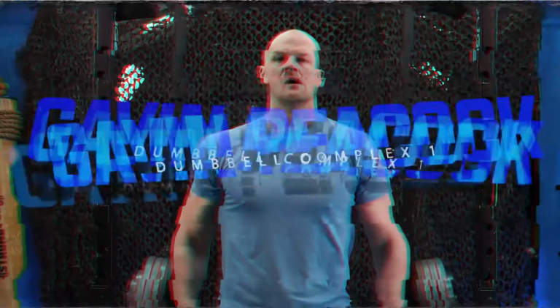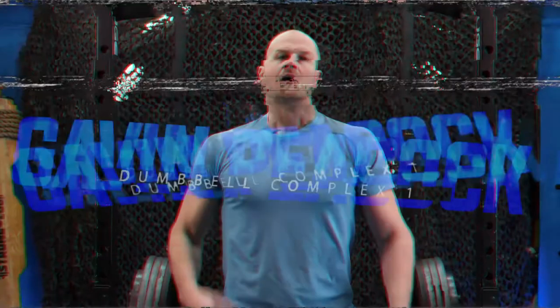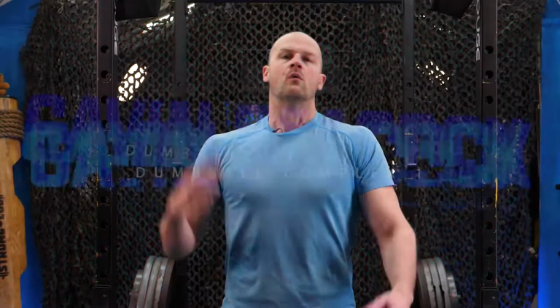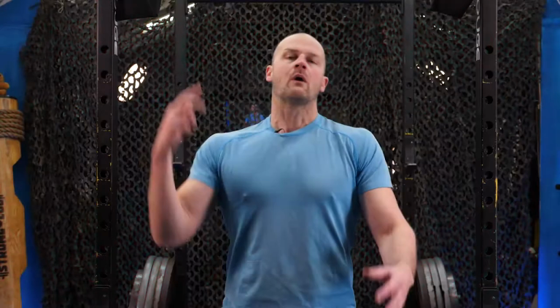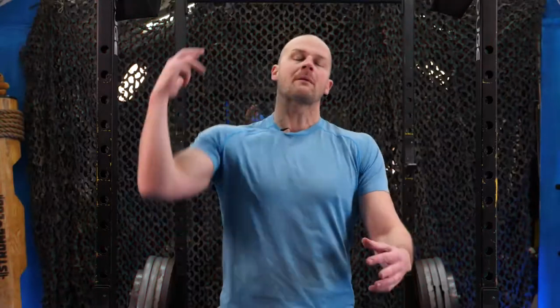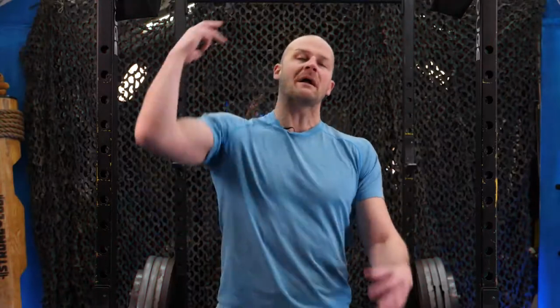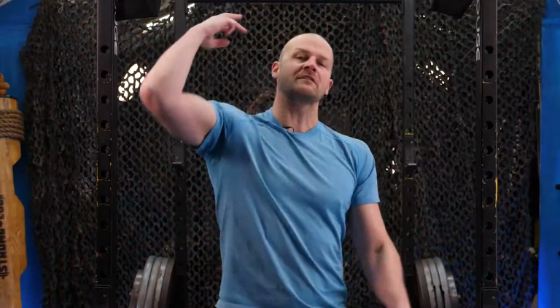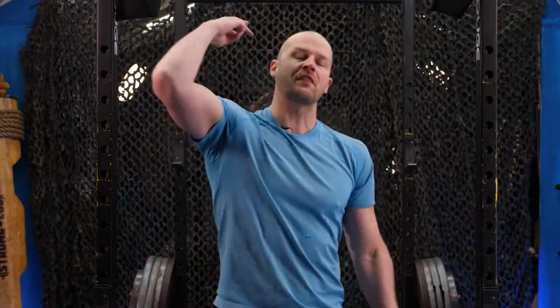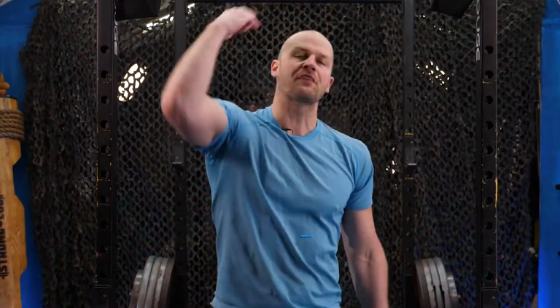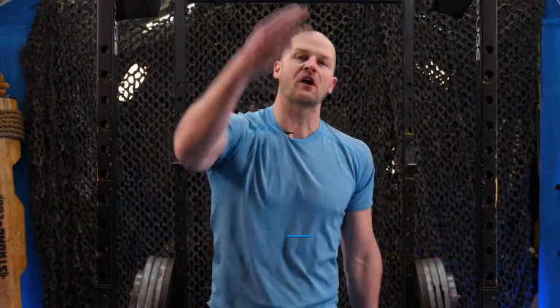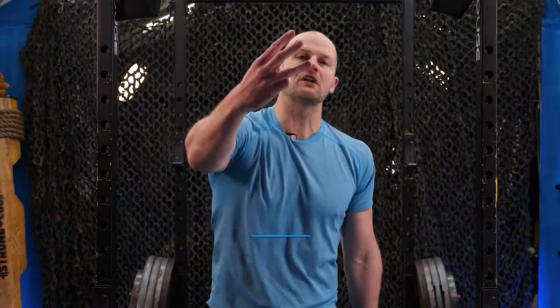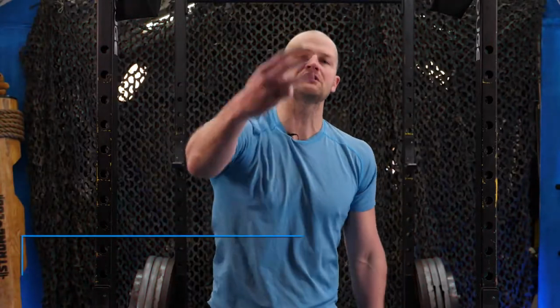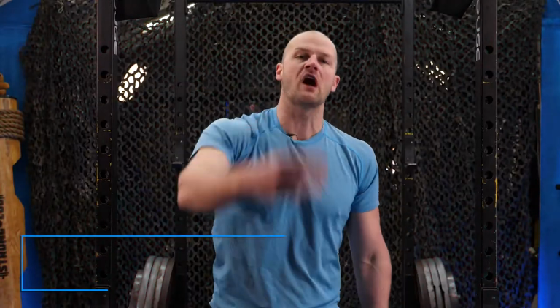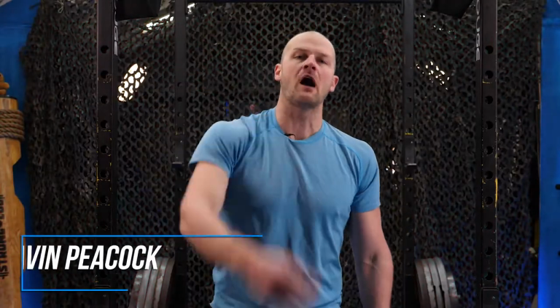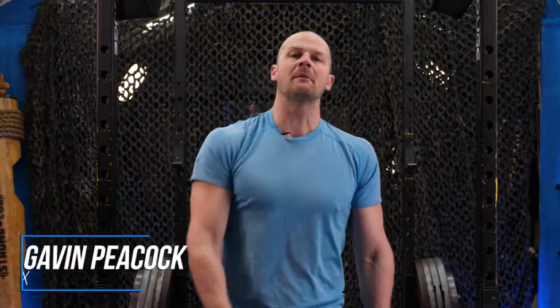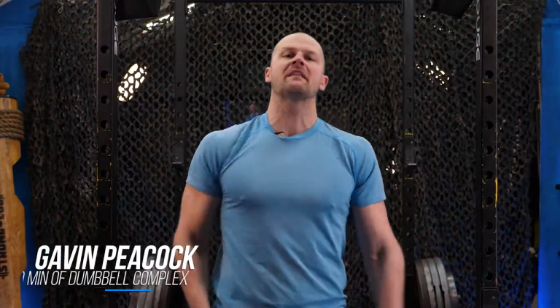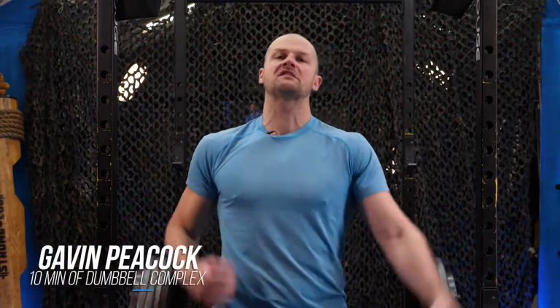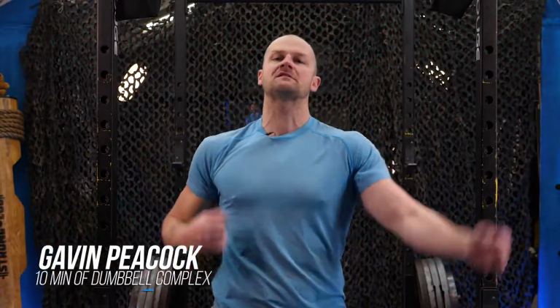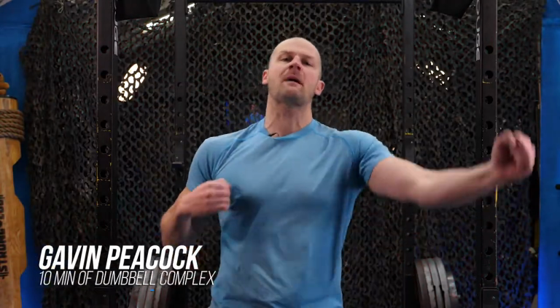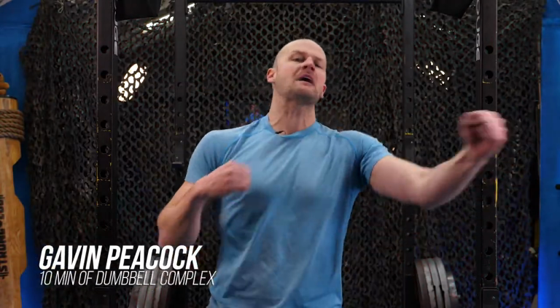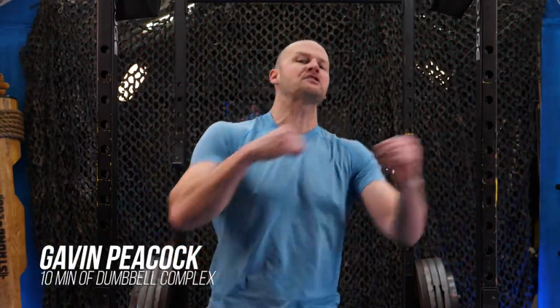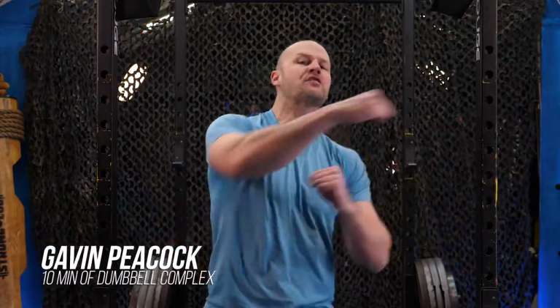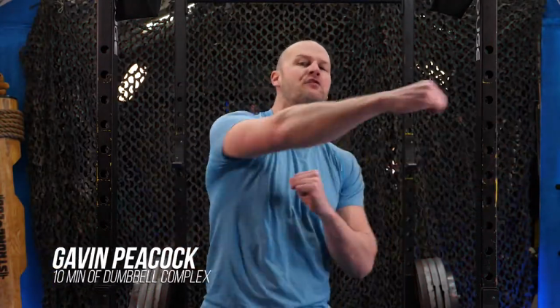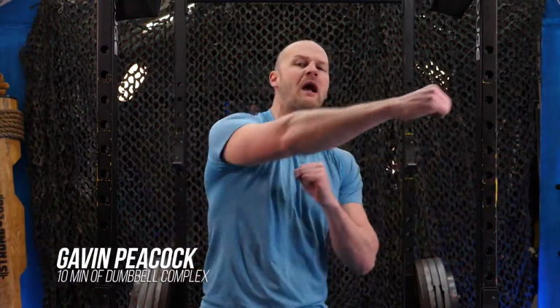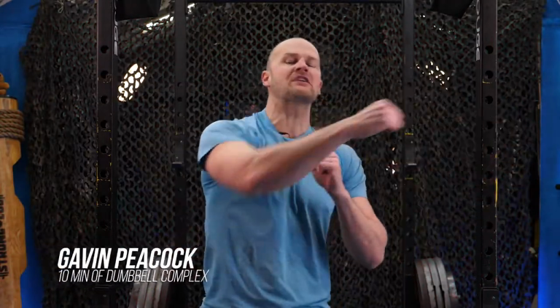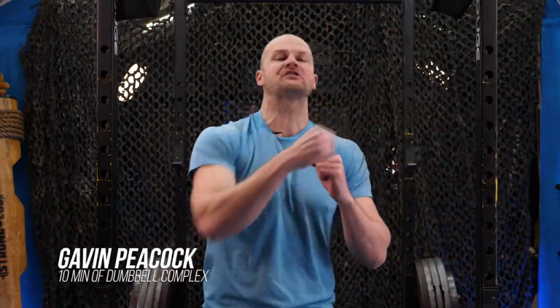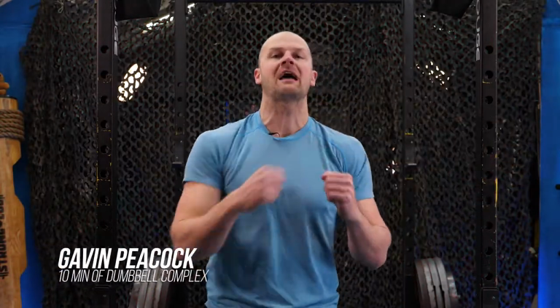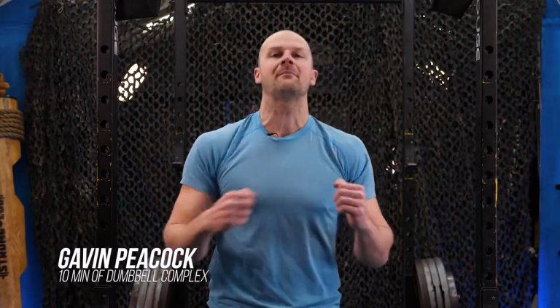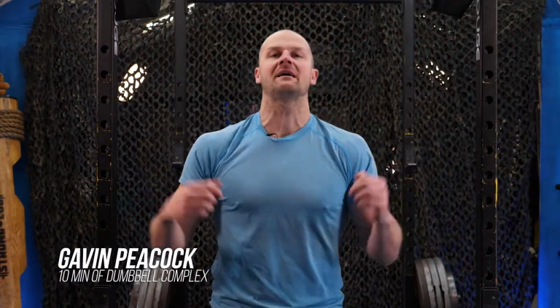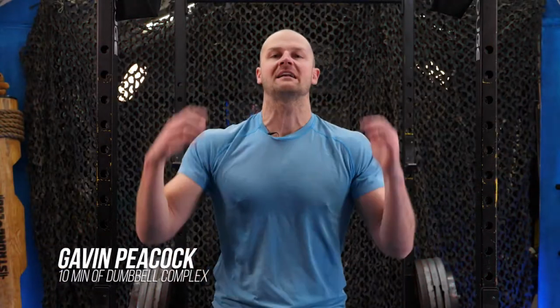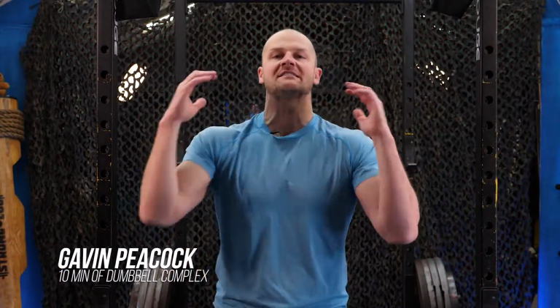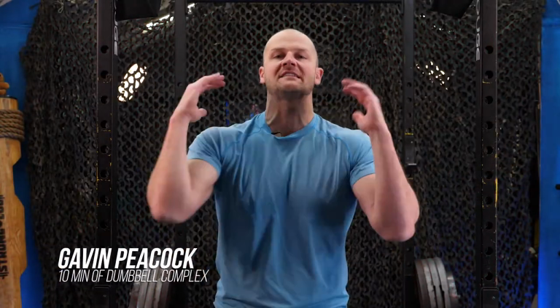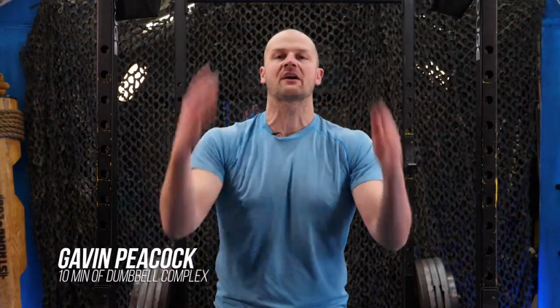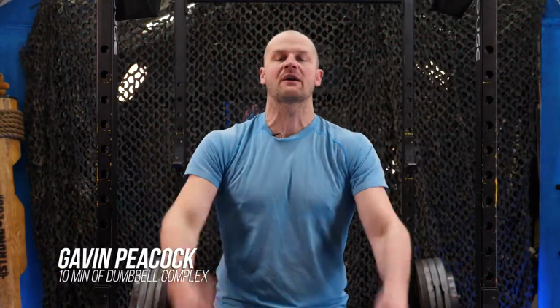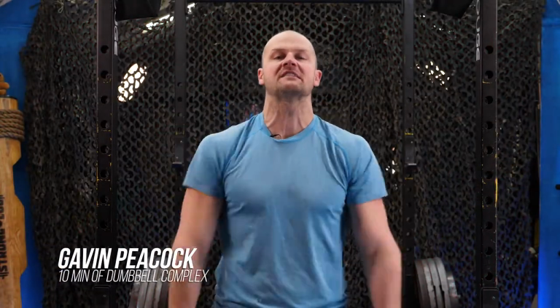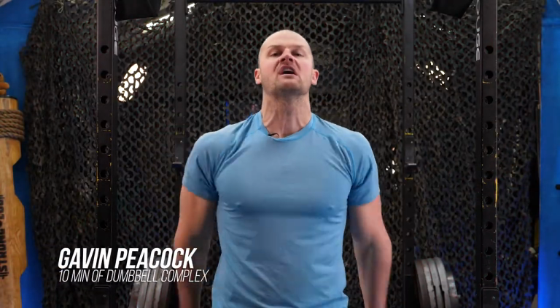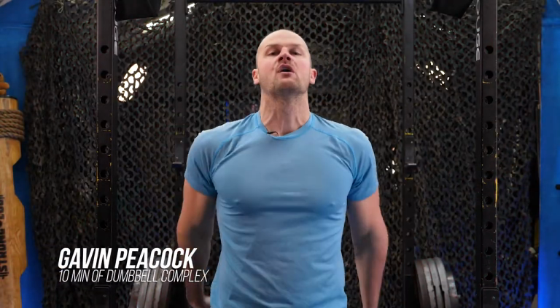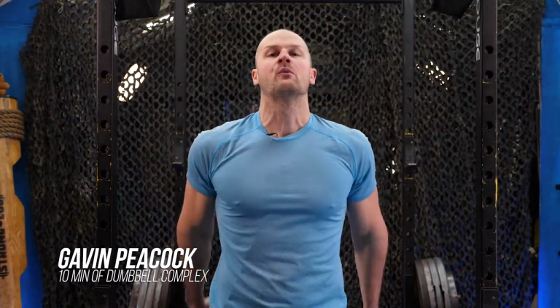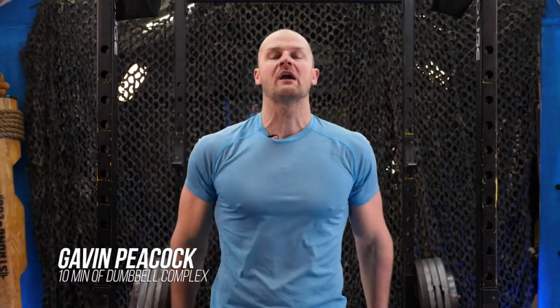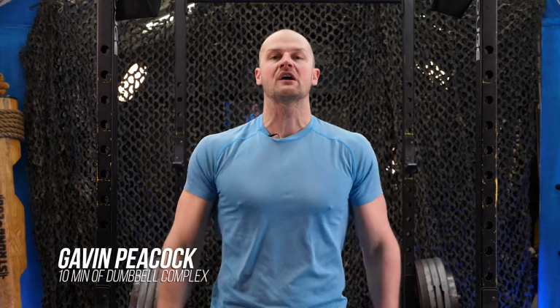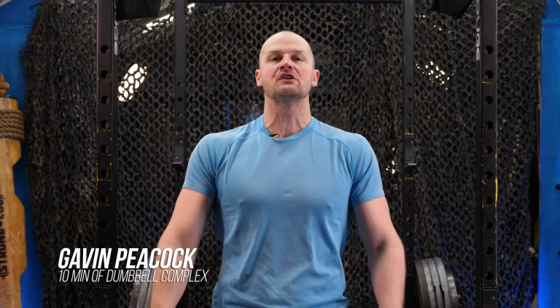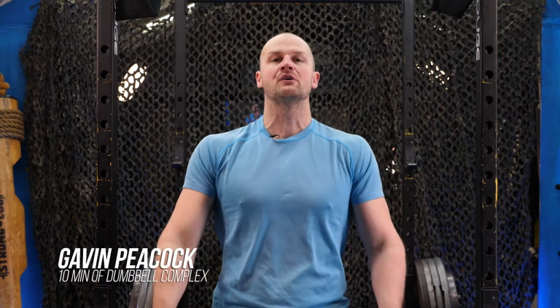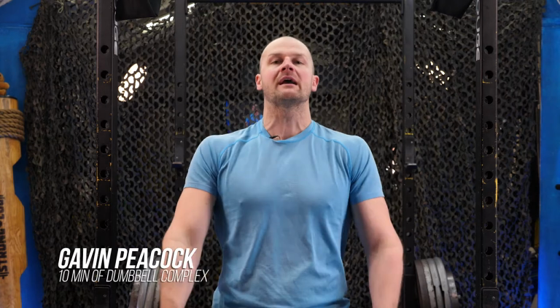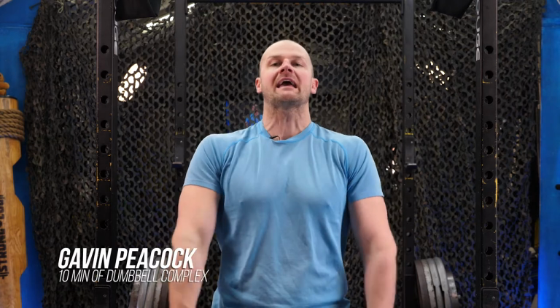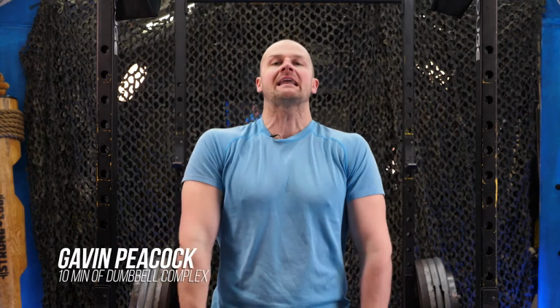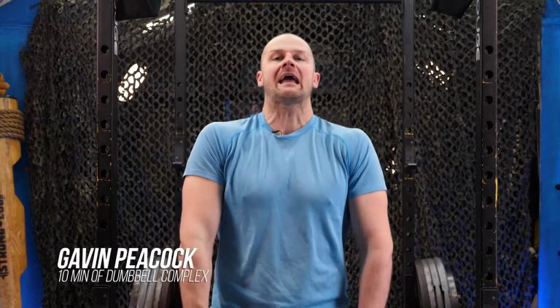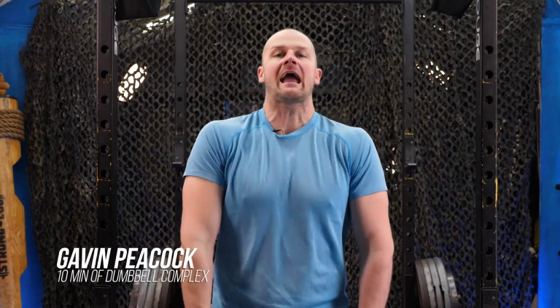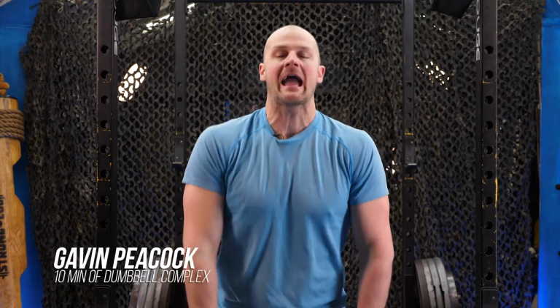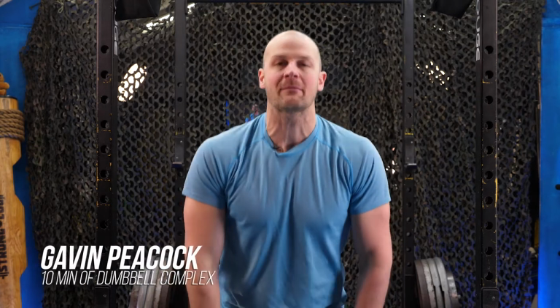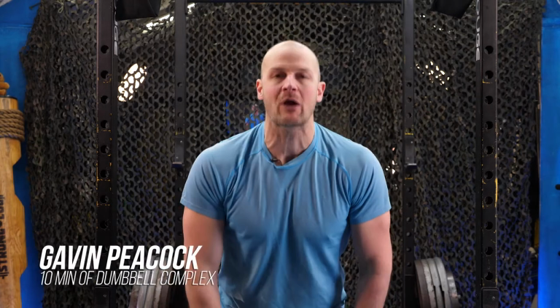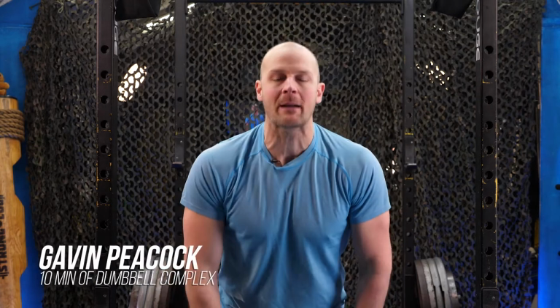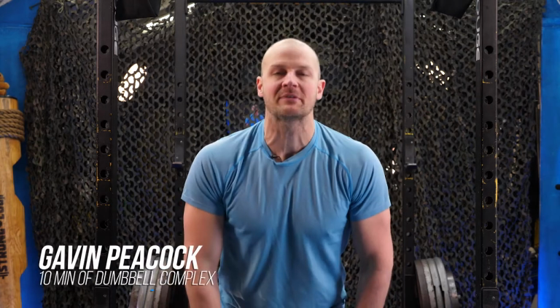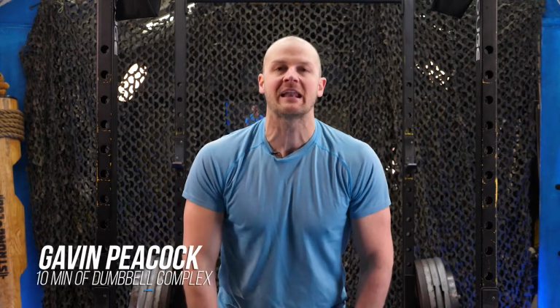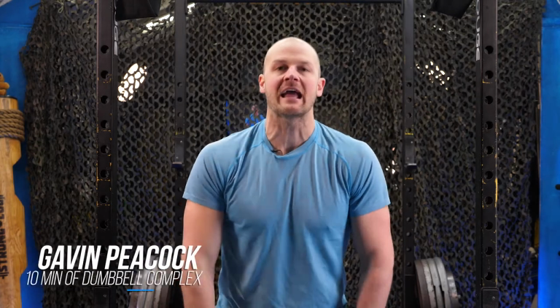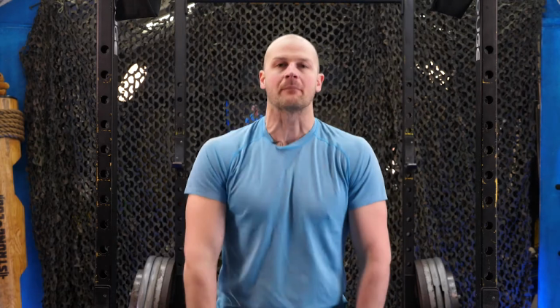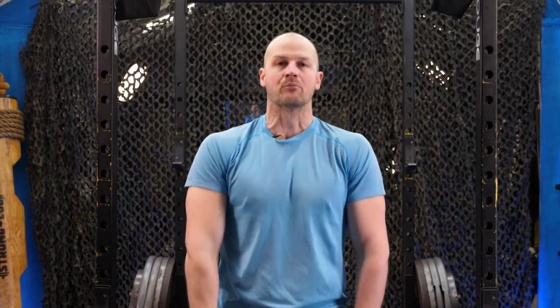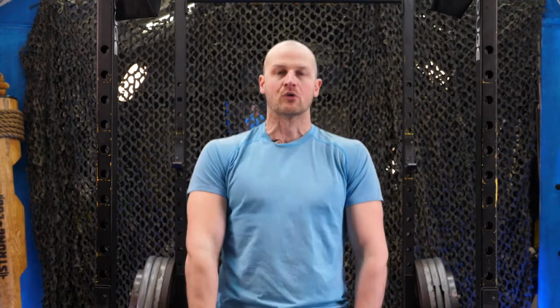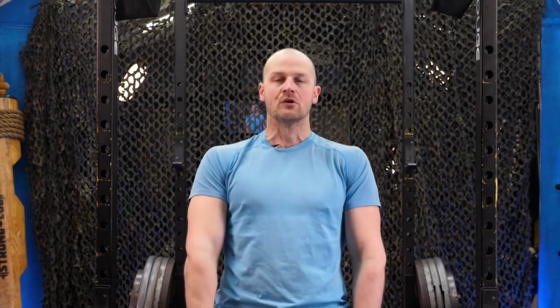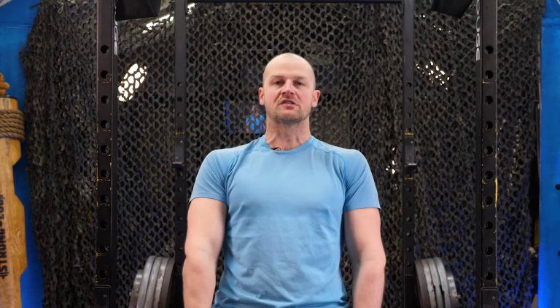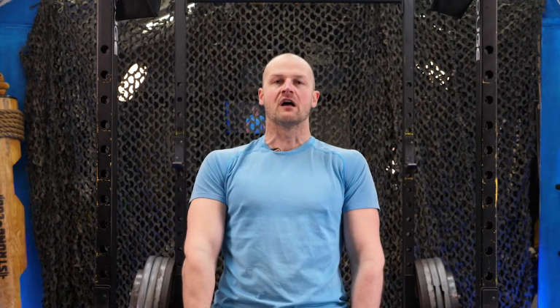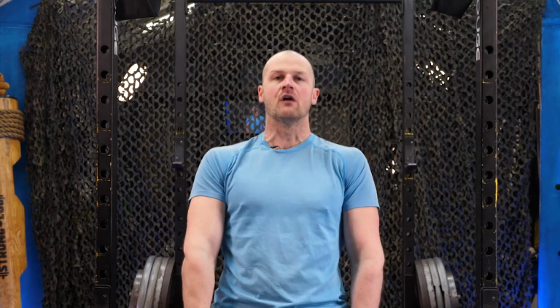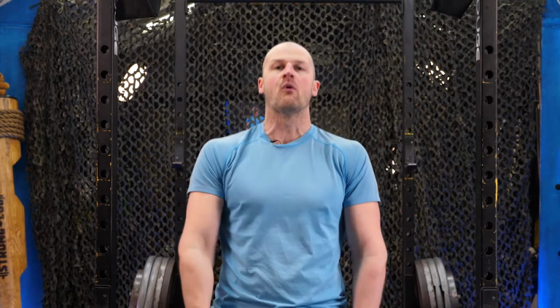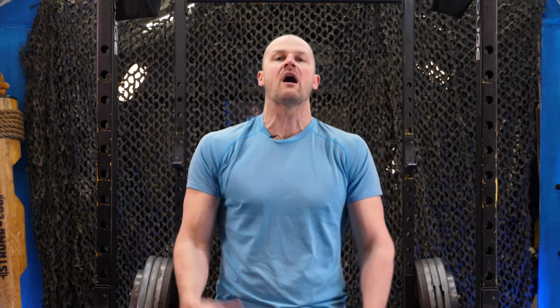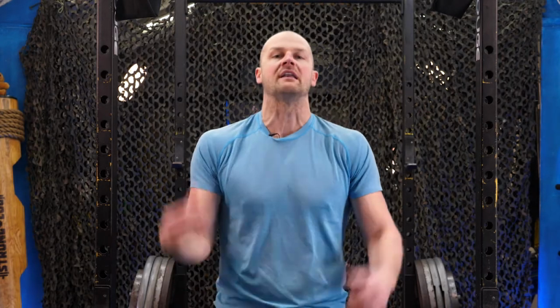Welcome back to the third installment of the Smash and Thrash 10-minute series. We are doing an AMRAP today — a brutal one.